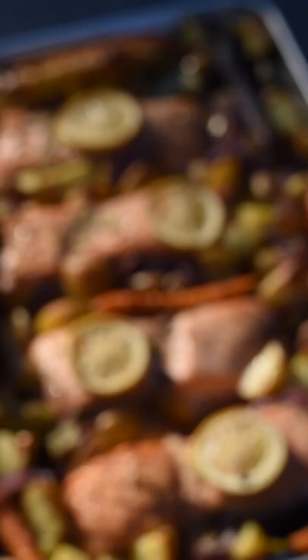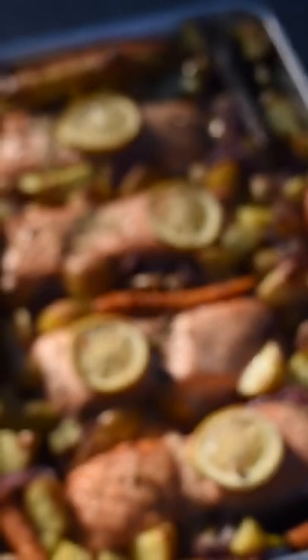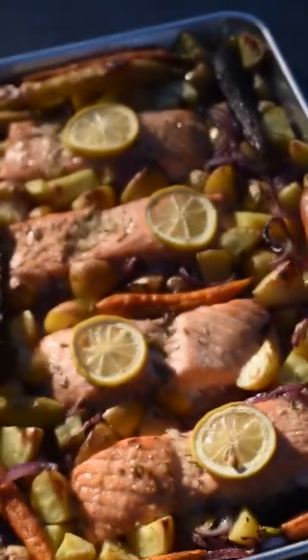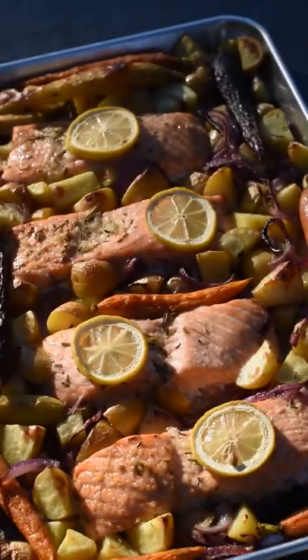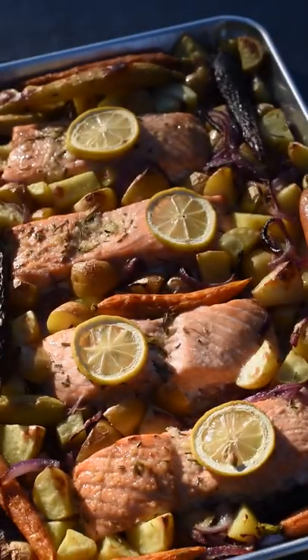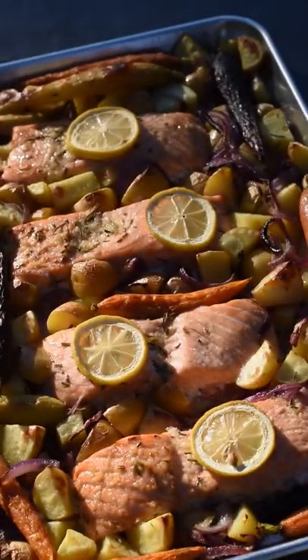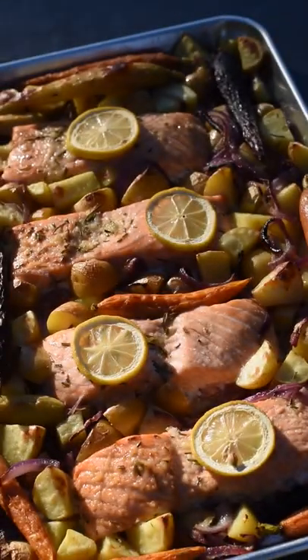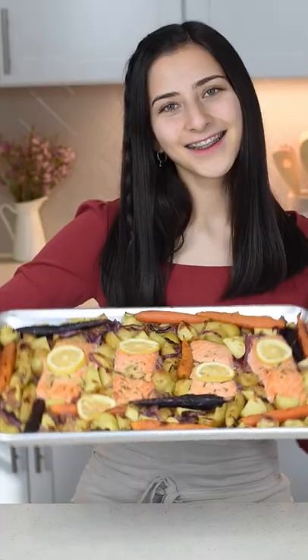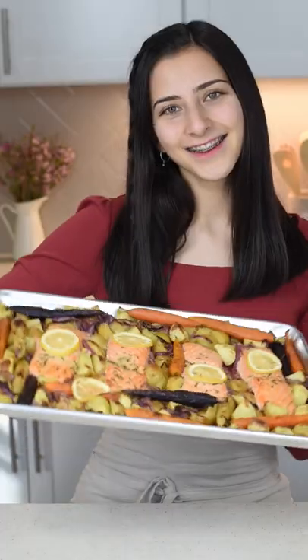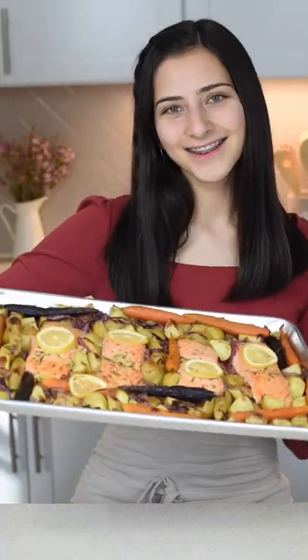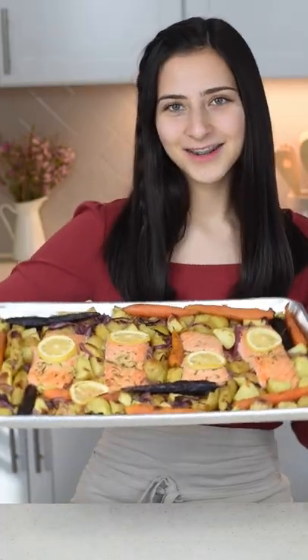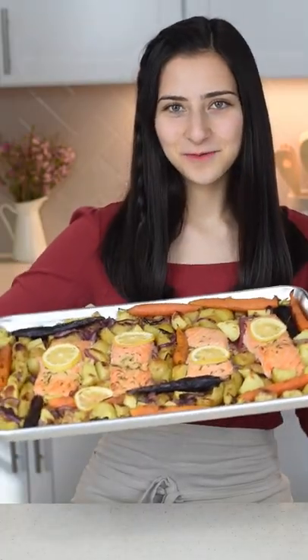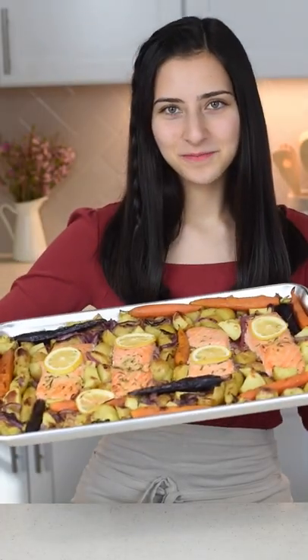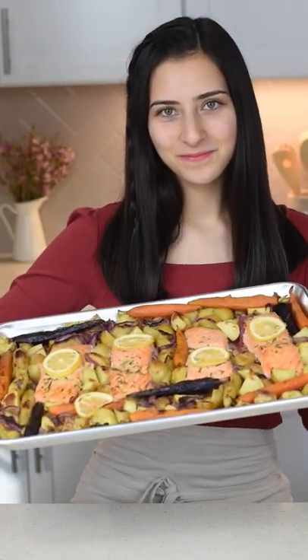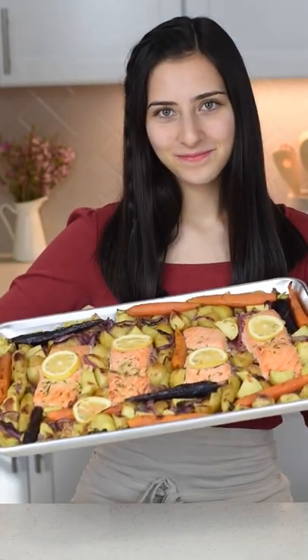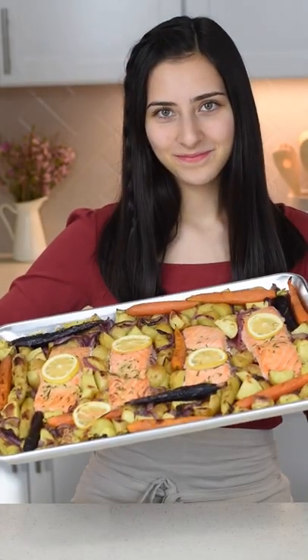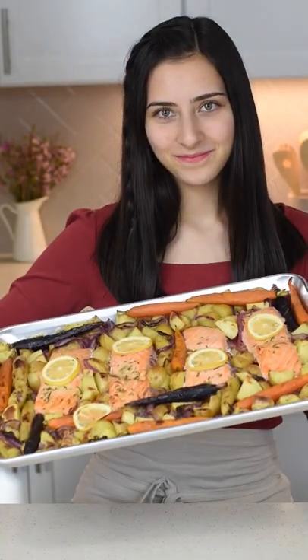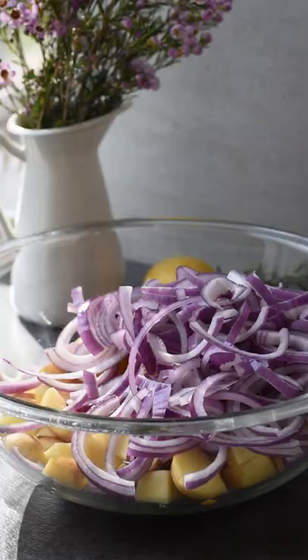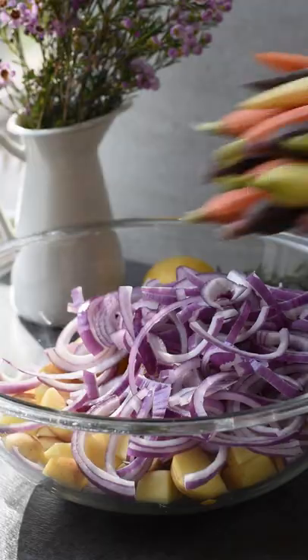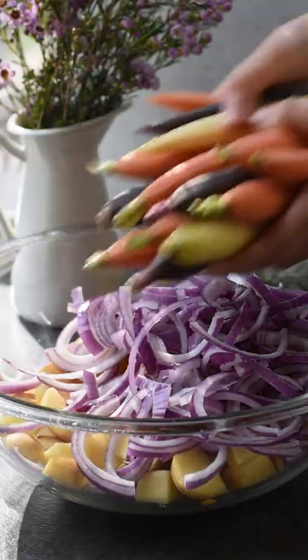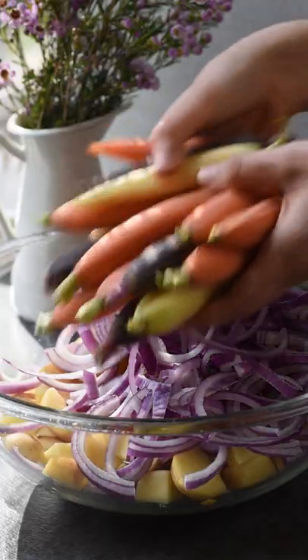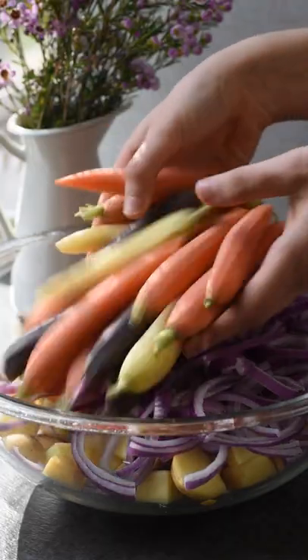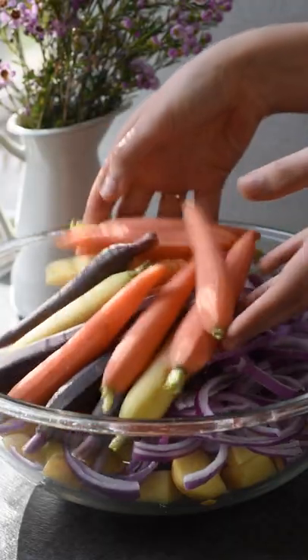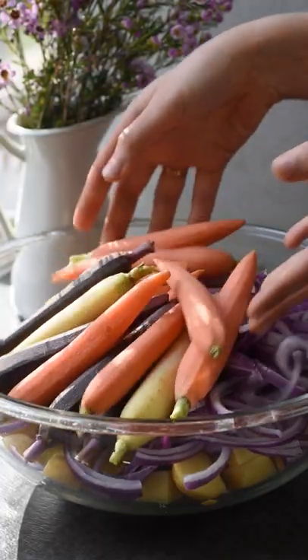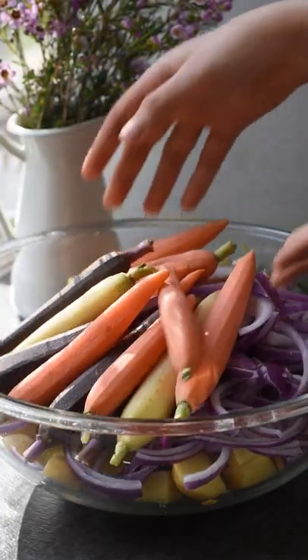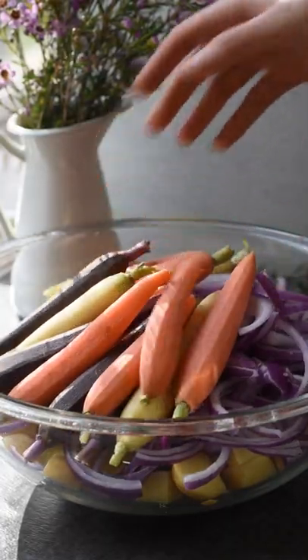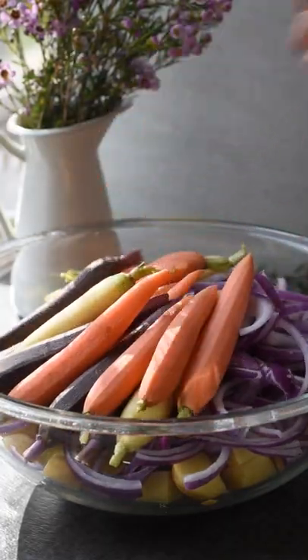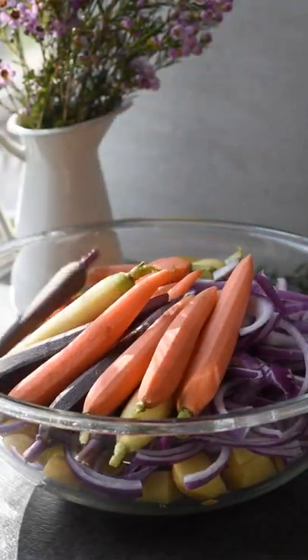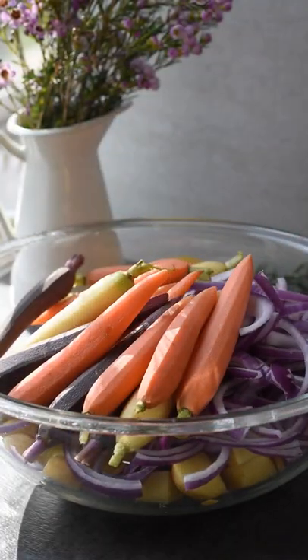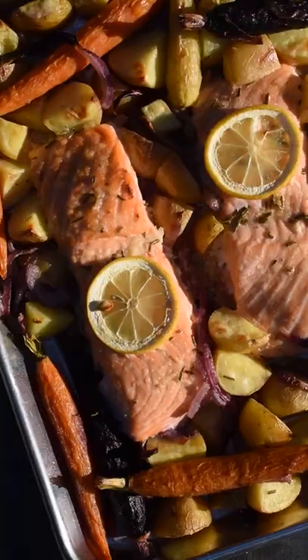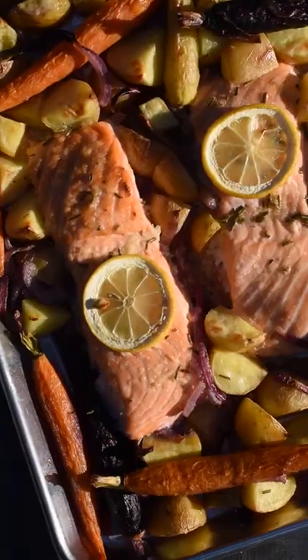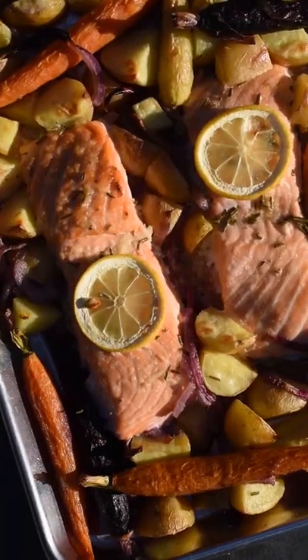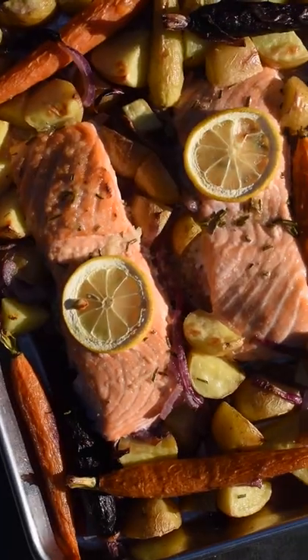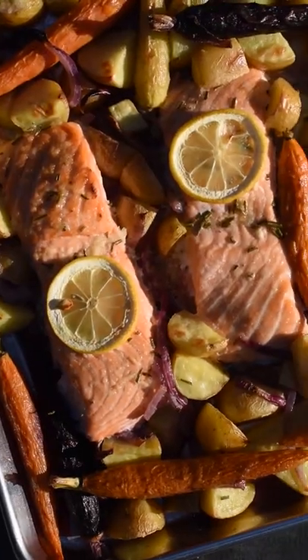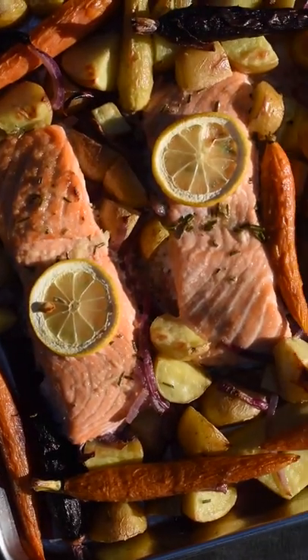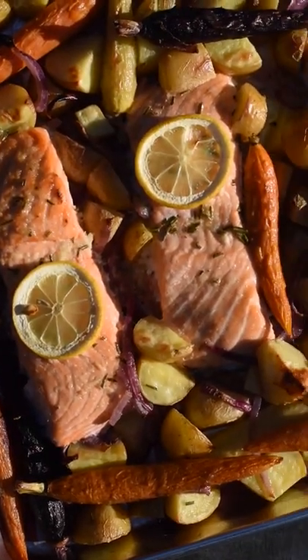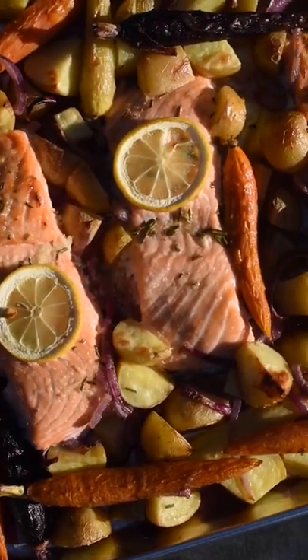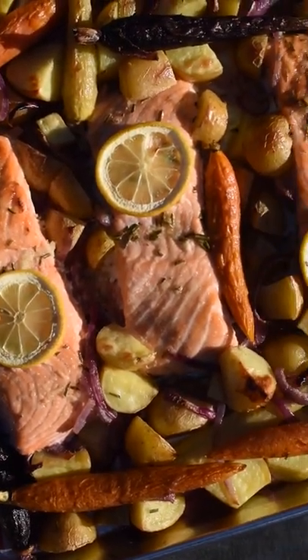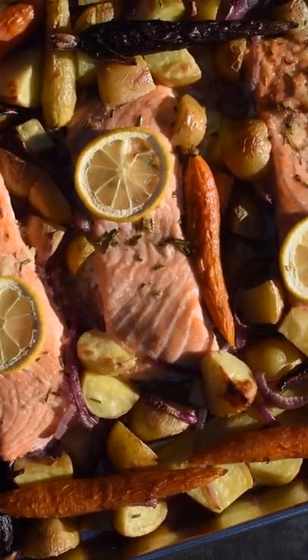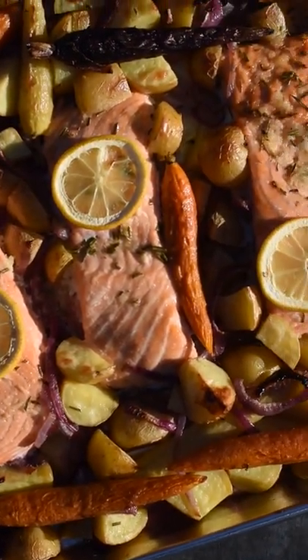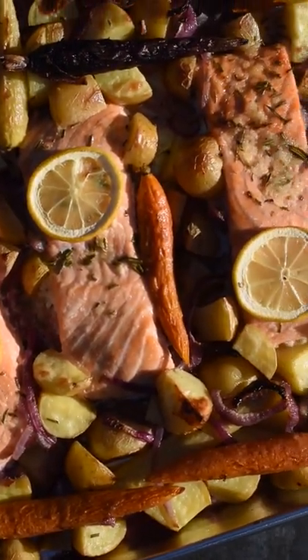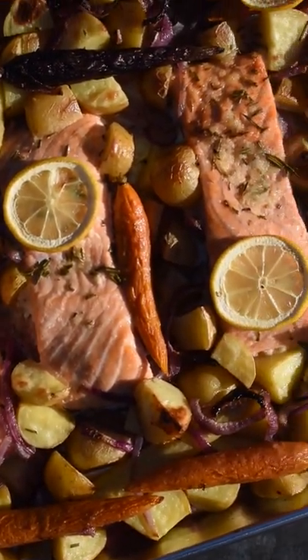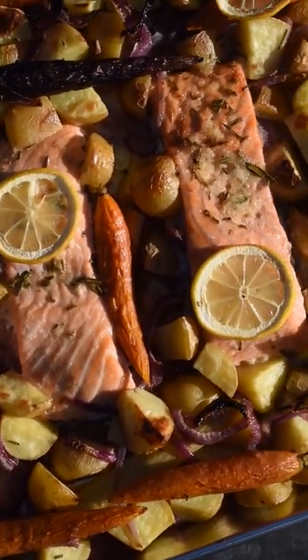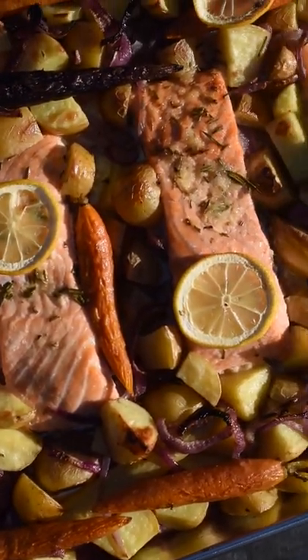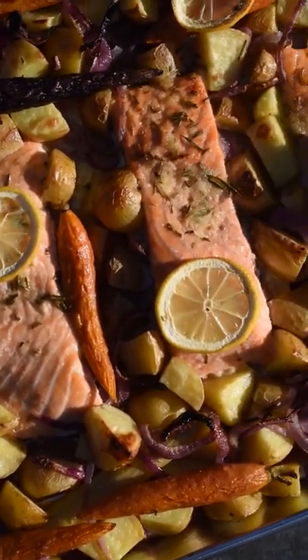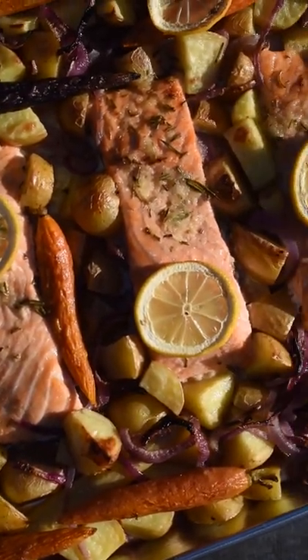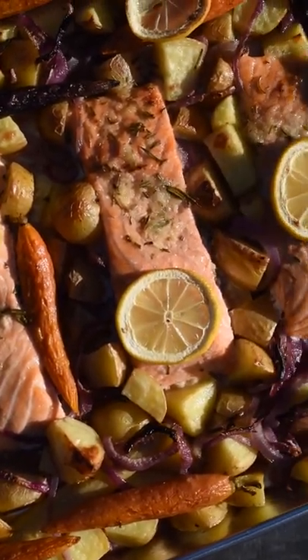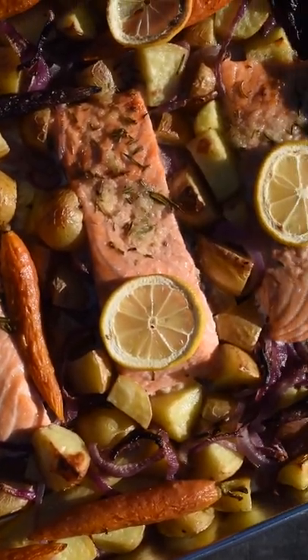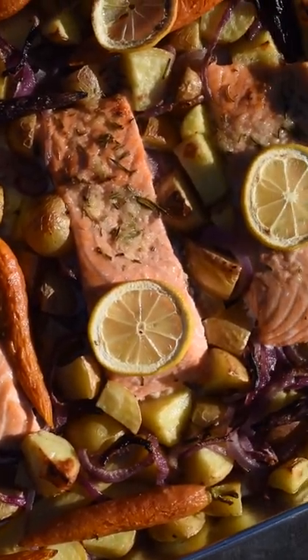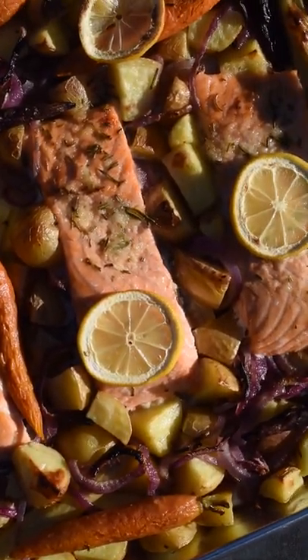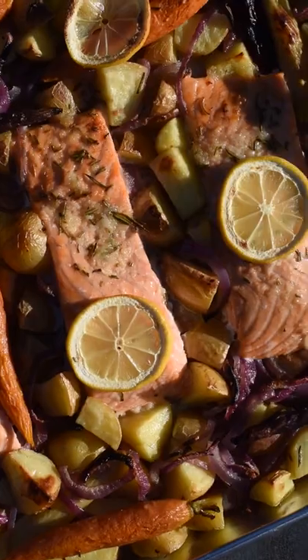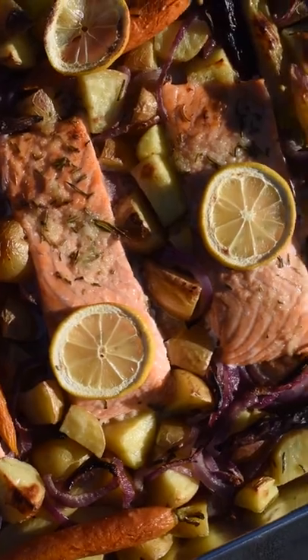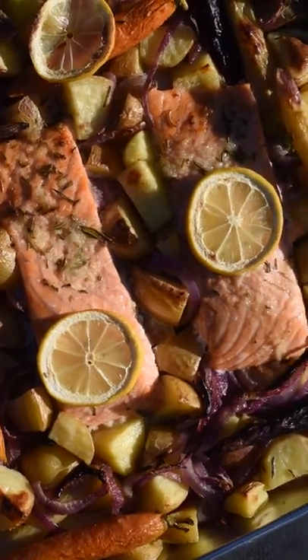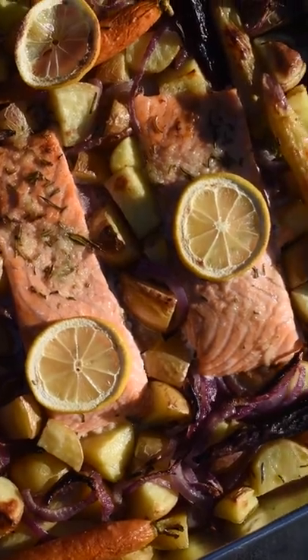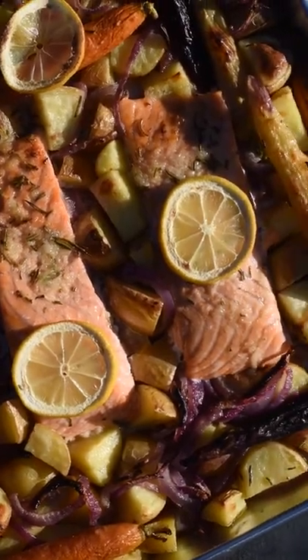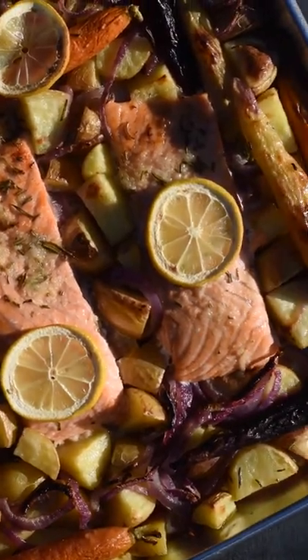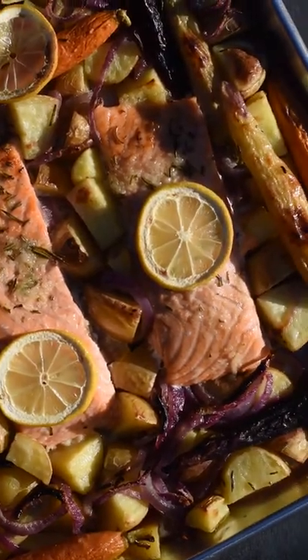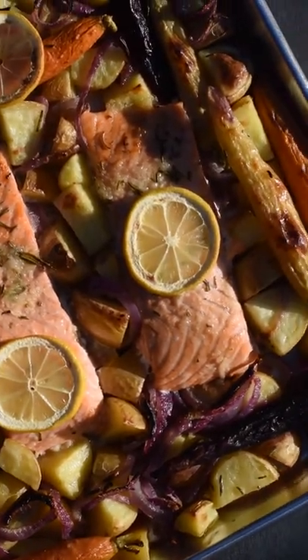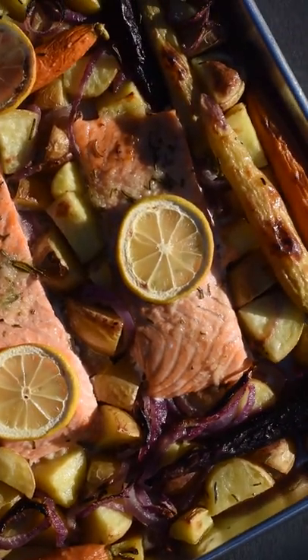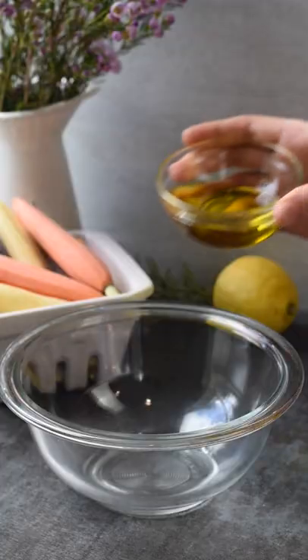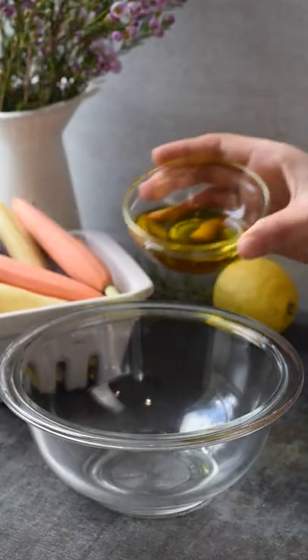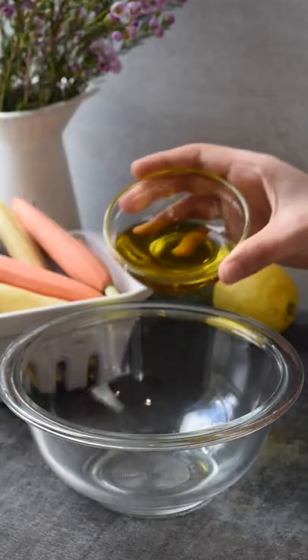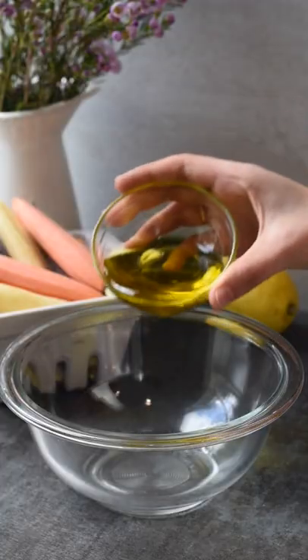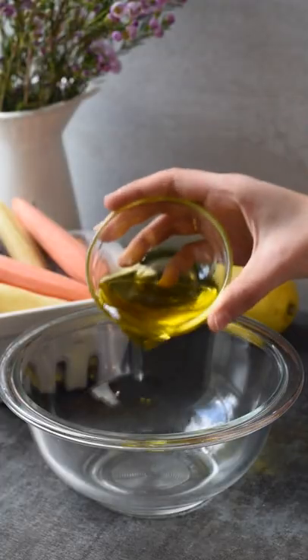This is our favorite rosemary lemon sheet pan dinner with potatoes. The salmon is ultra flaky and the veggies are roasted to perfection.